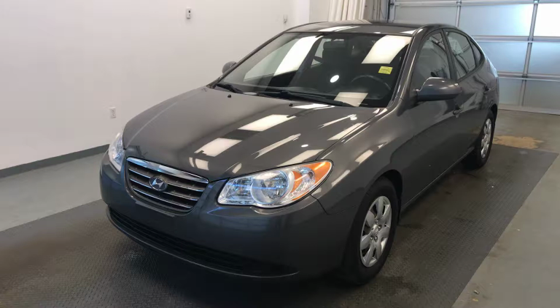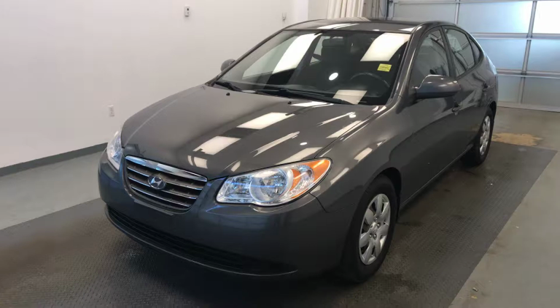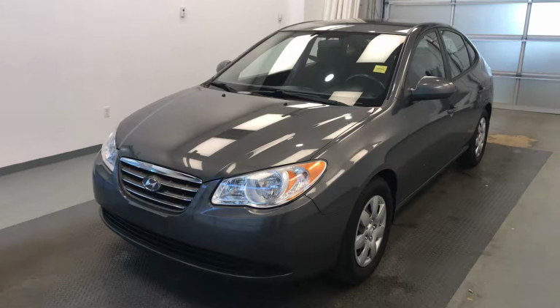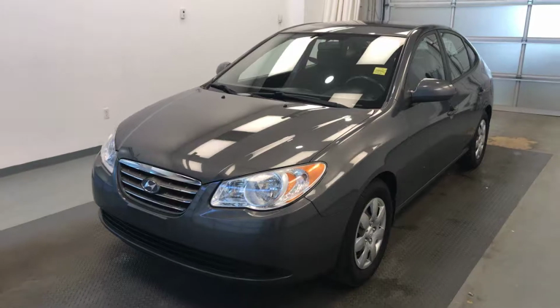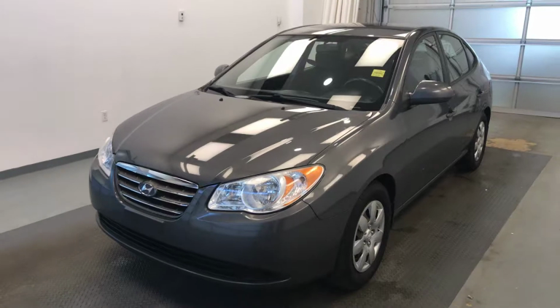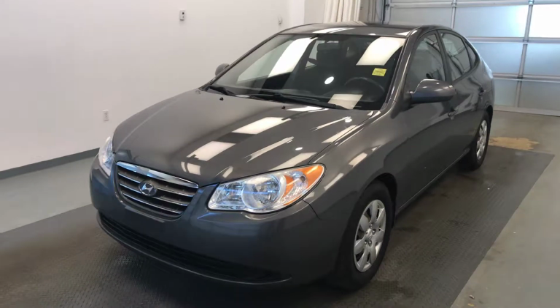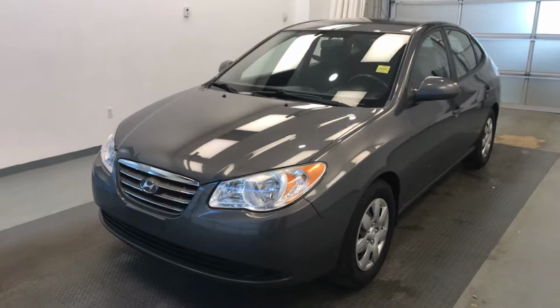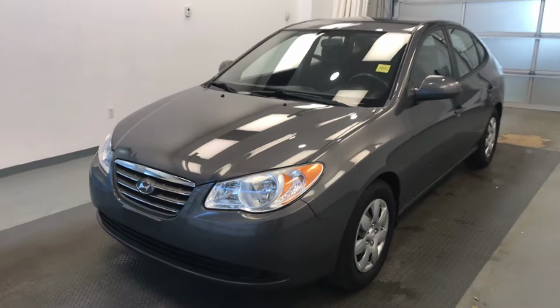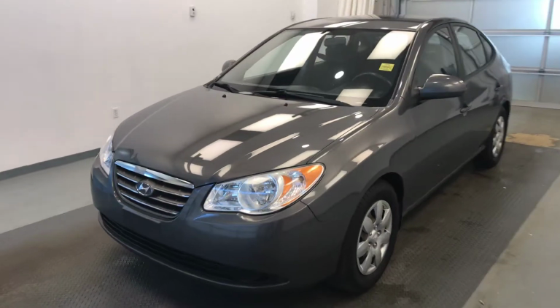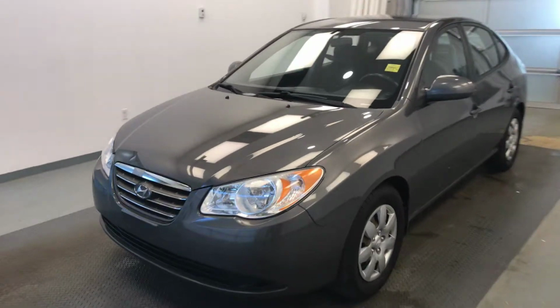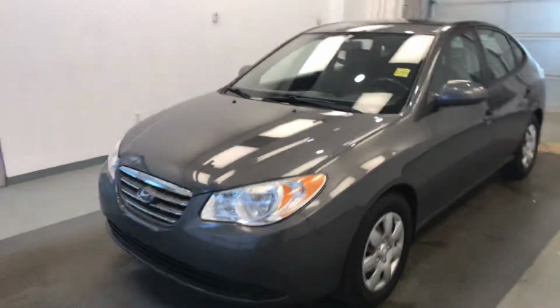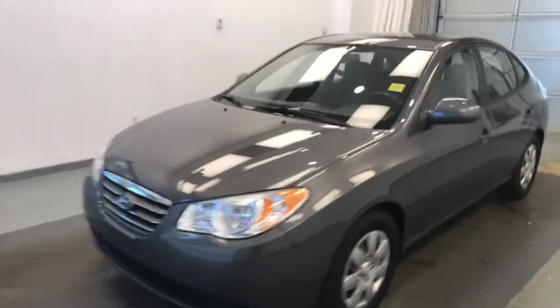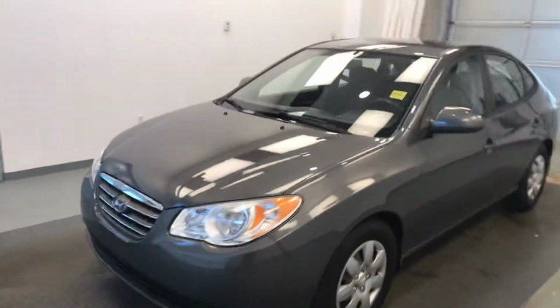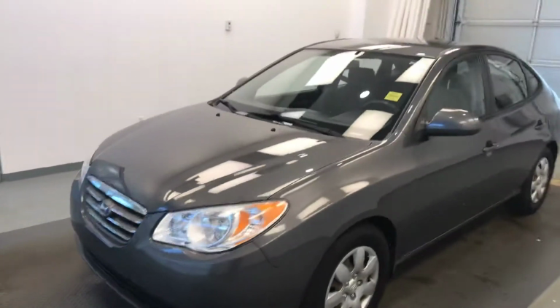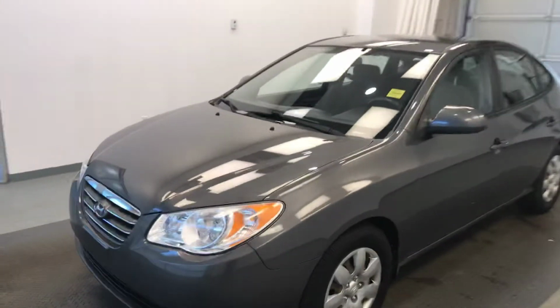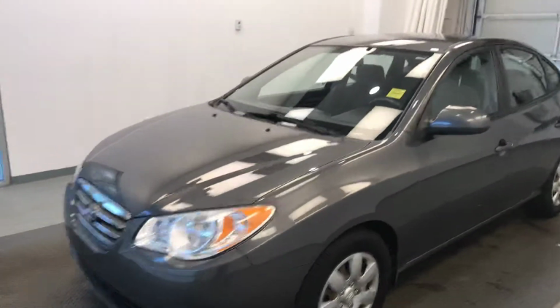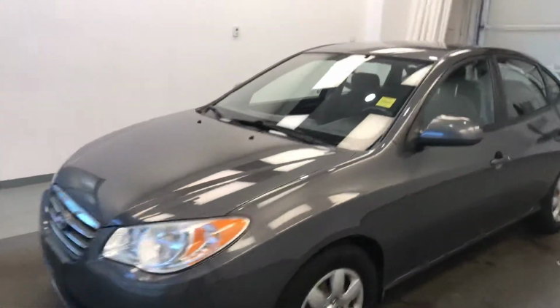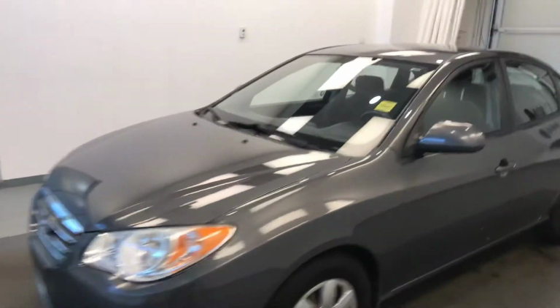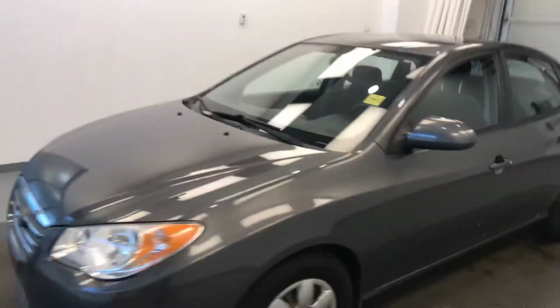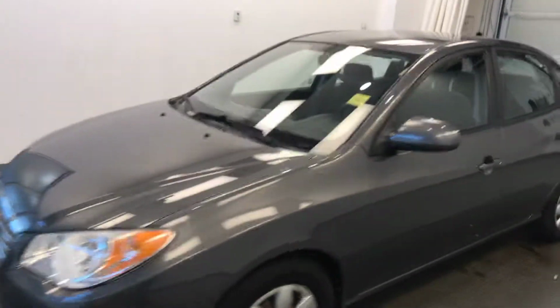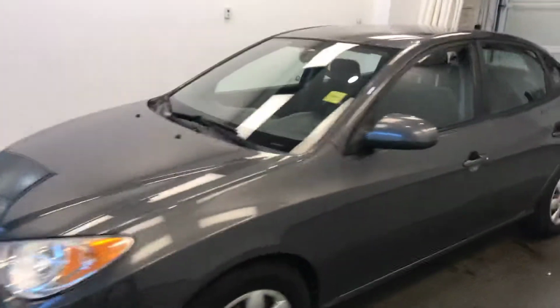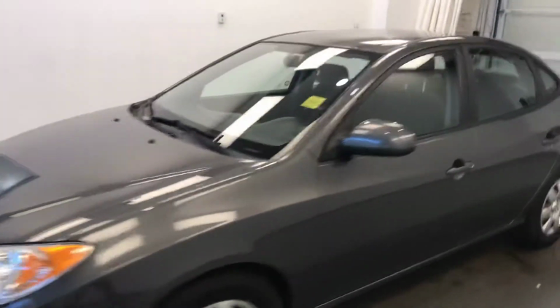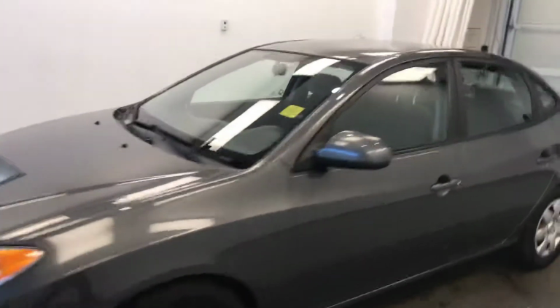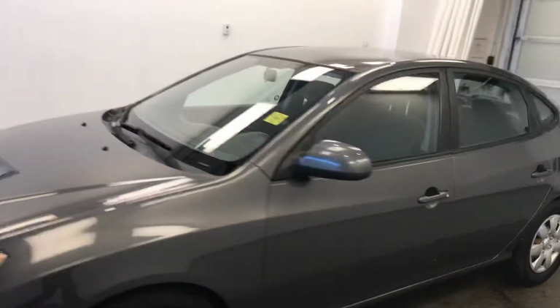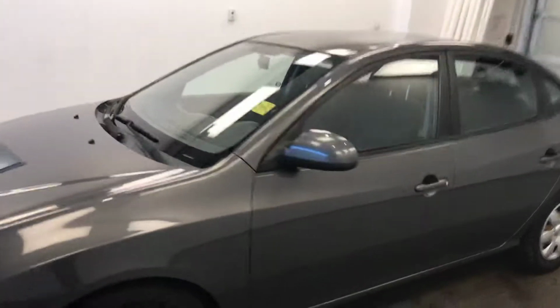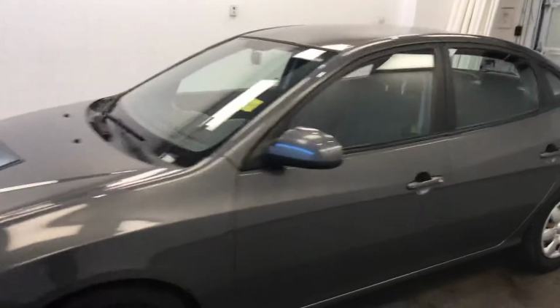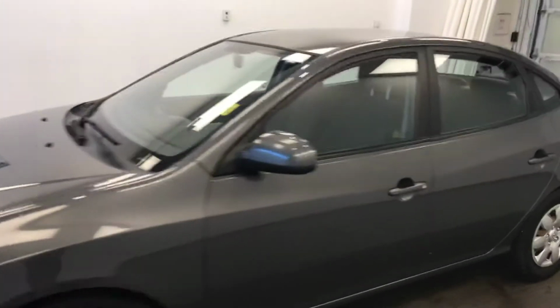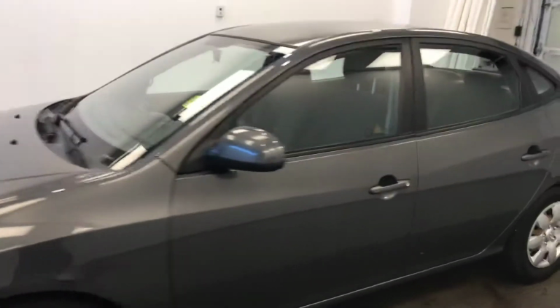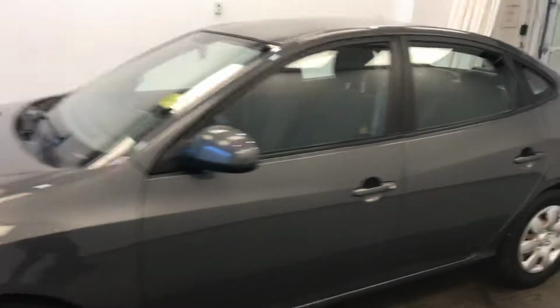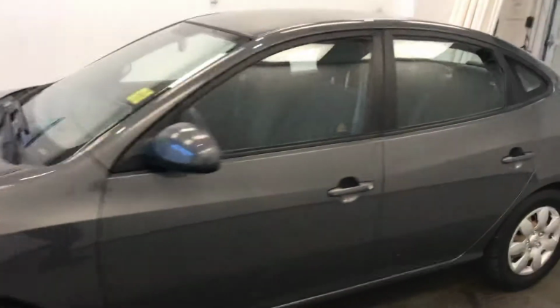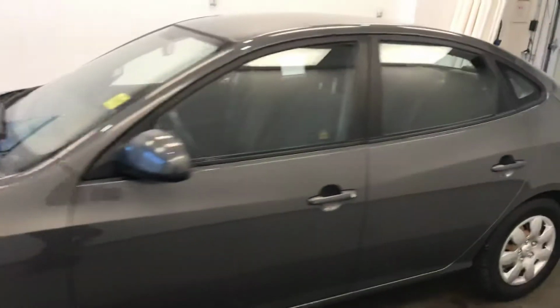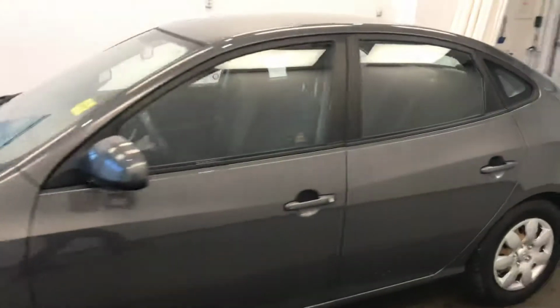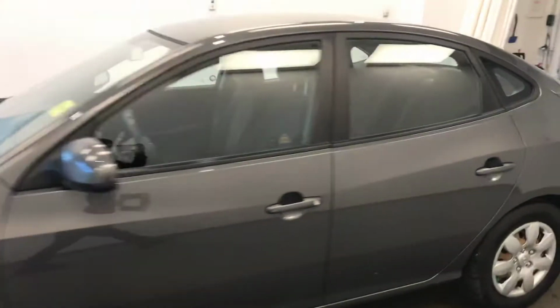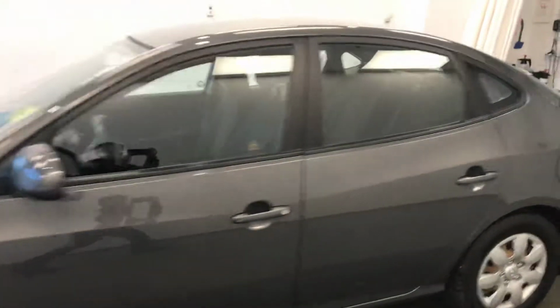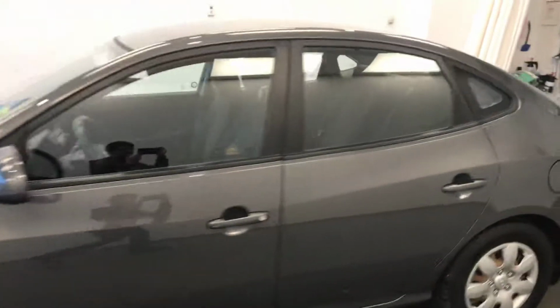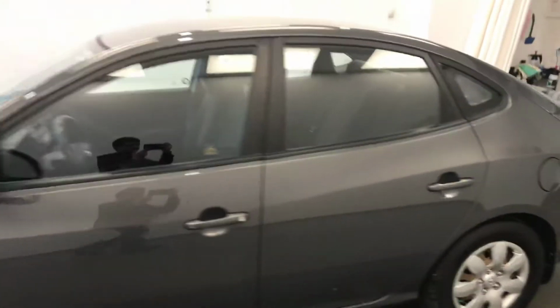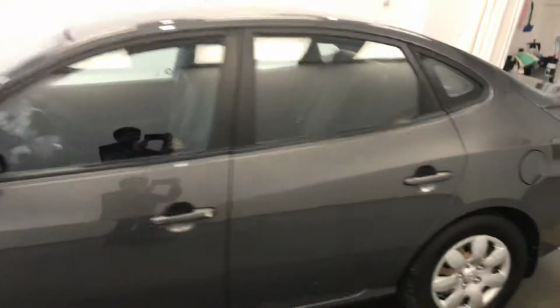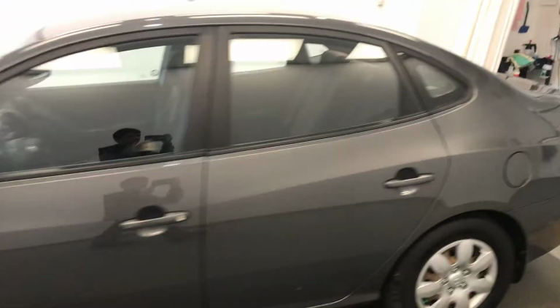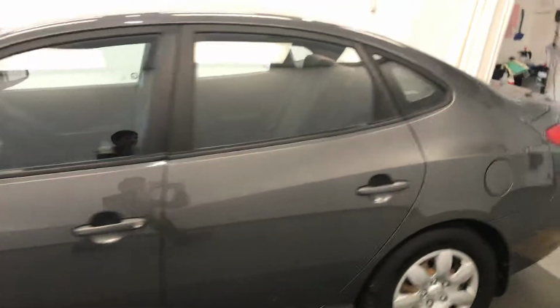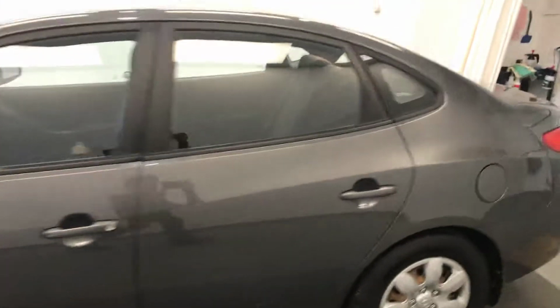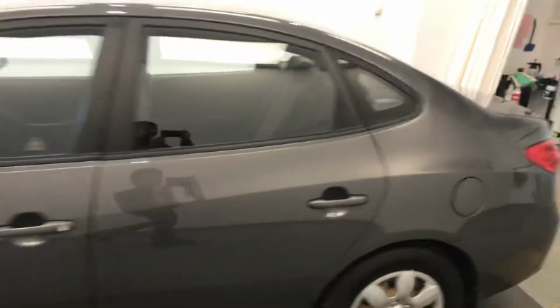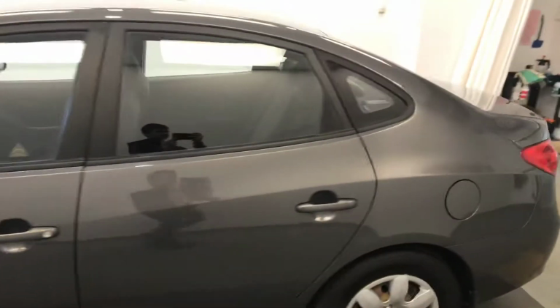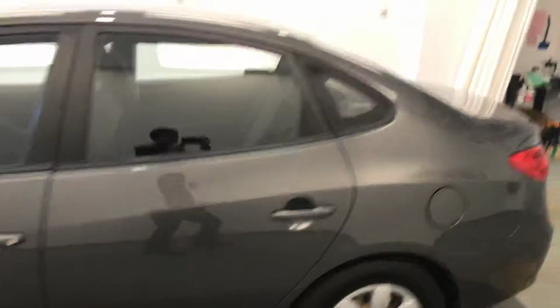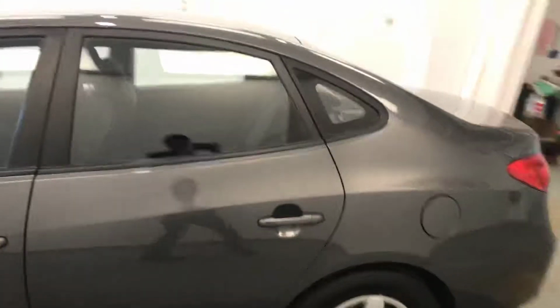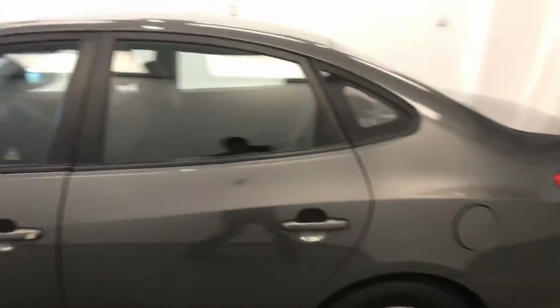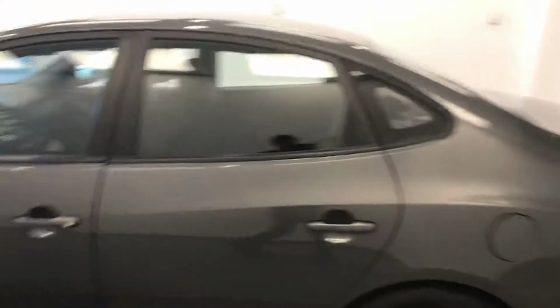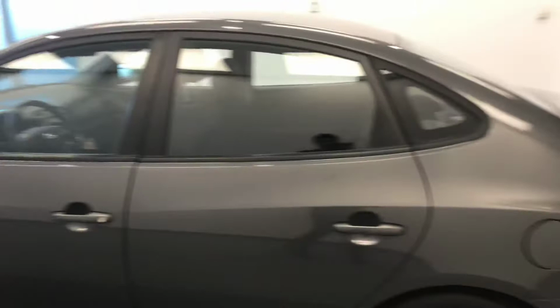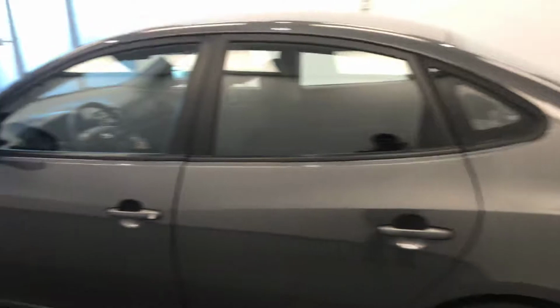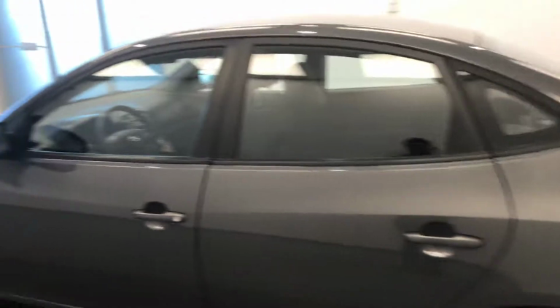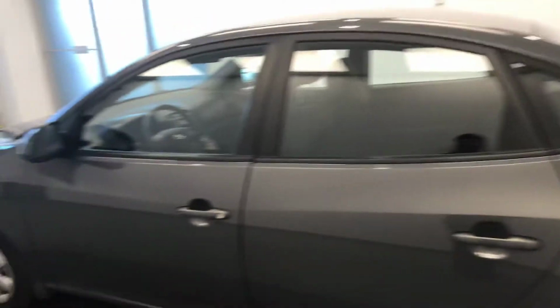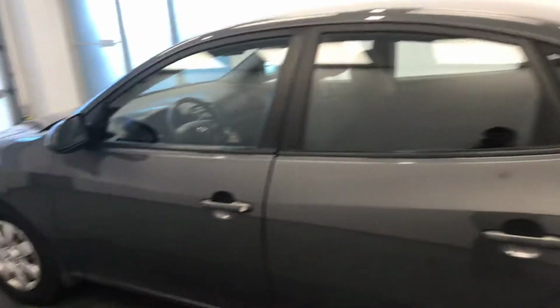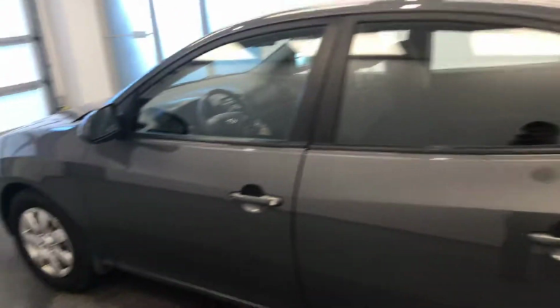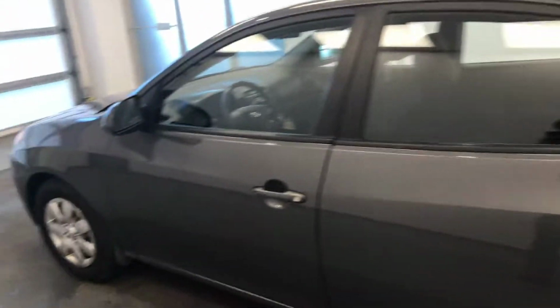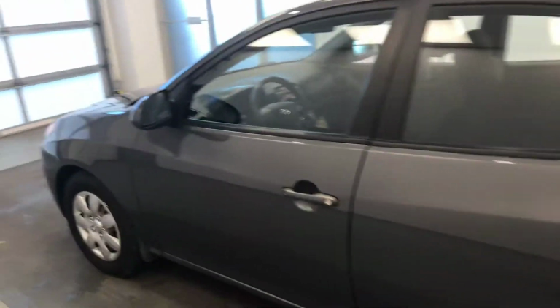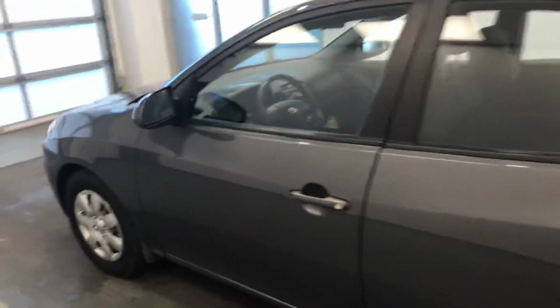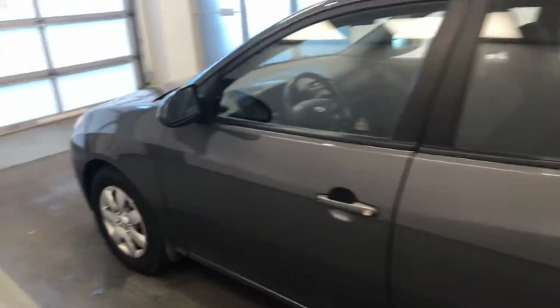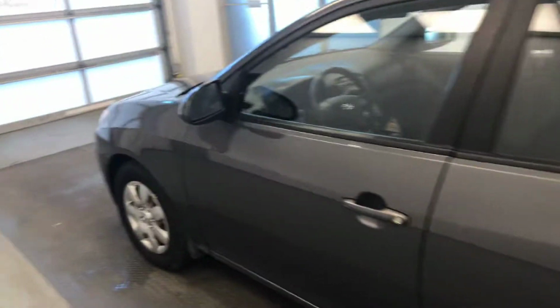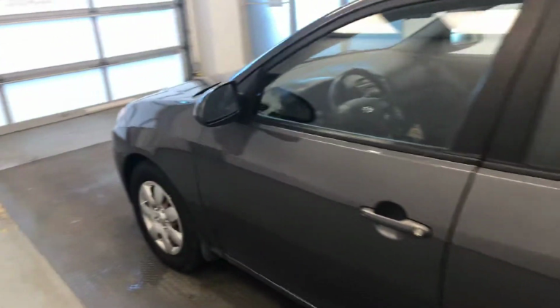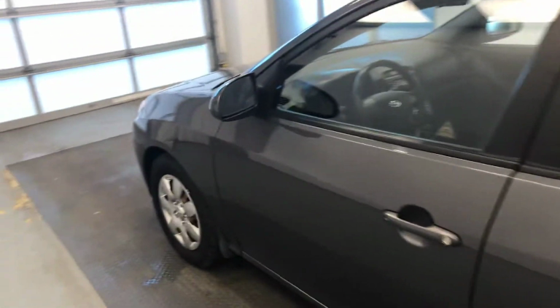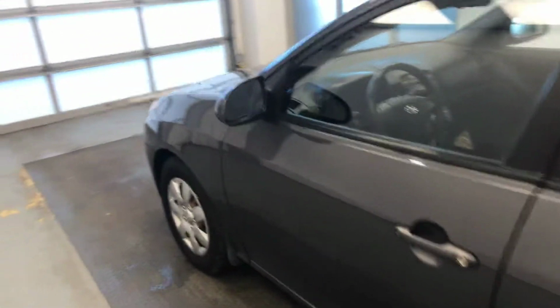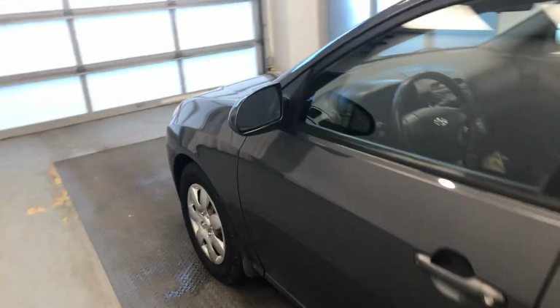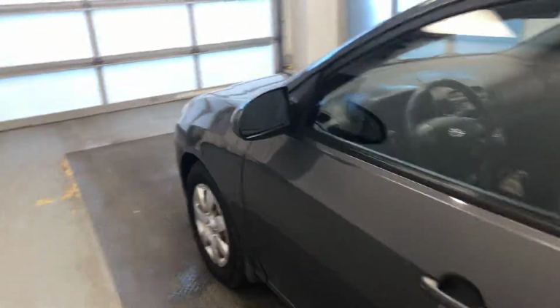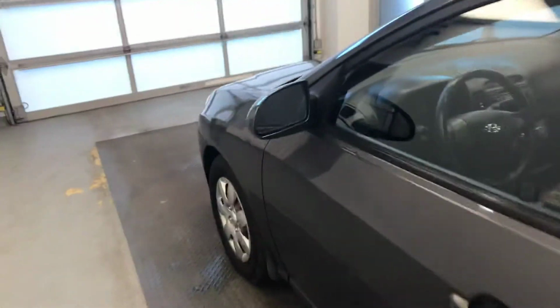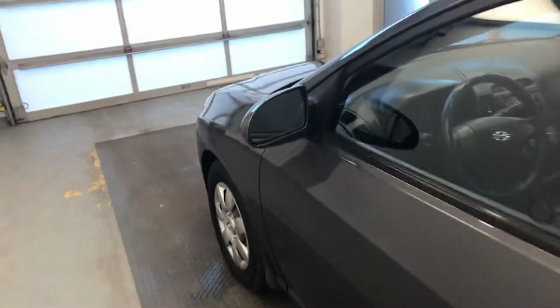Today we're viewing stock number 19950 on a 2009 Hyundai Elantra and our exterior color is gray.